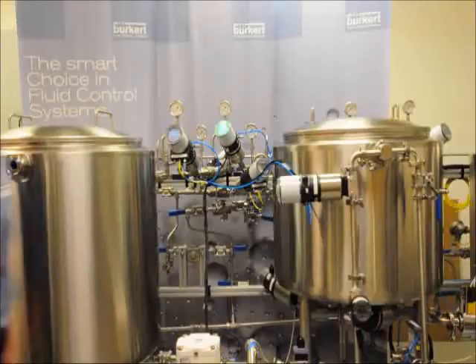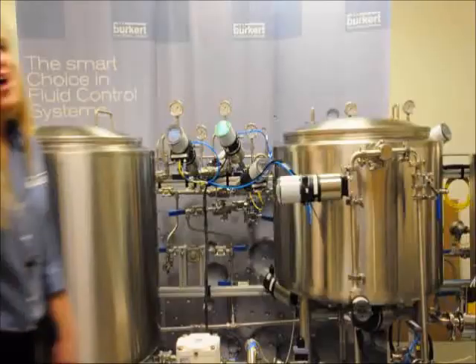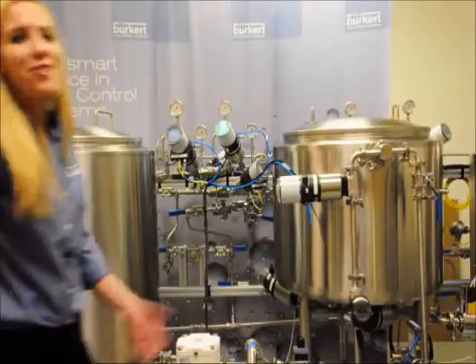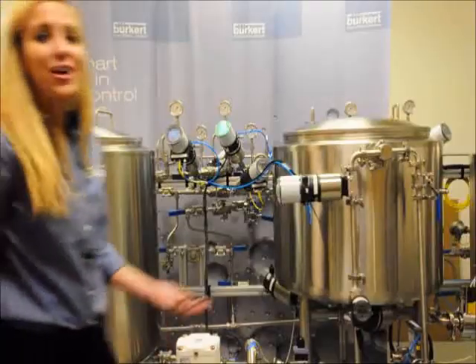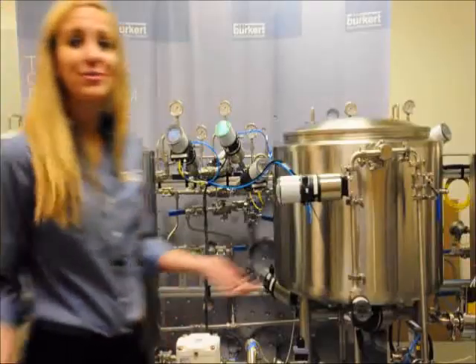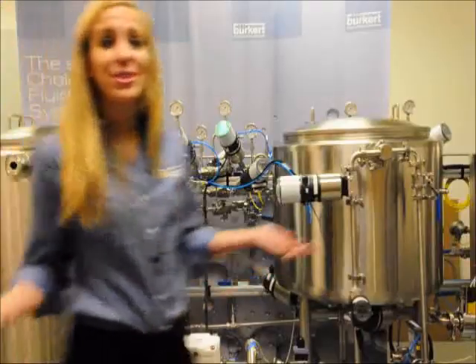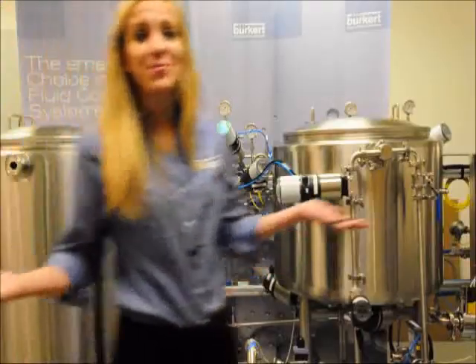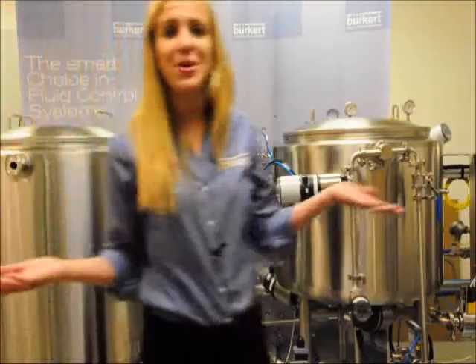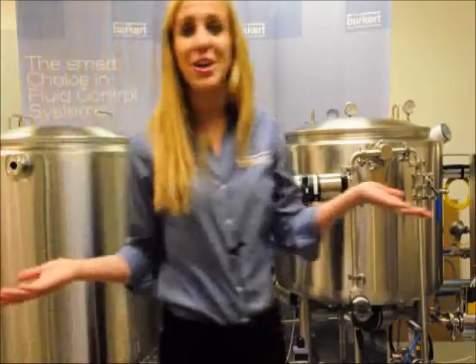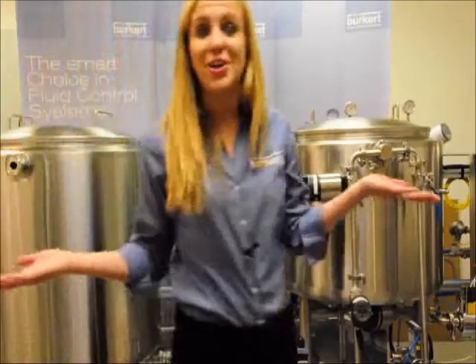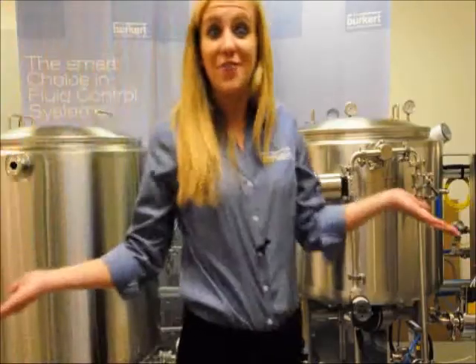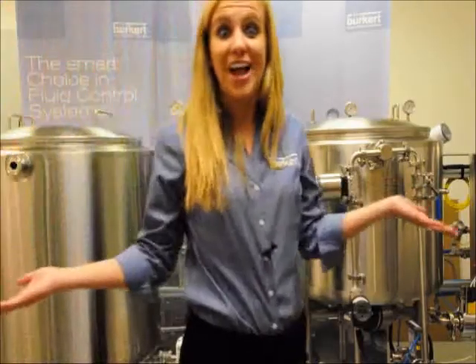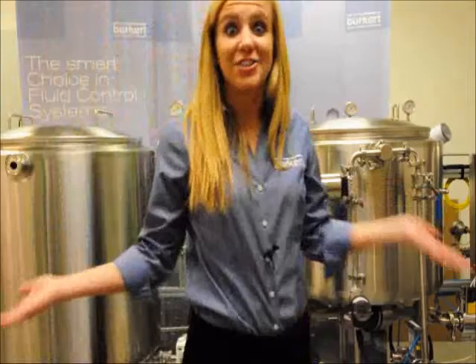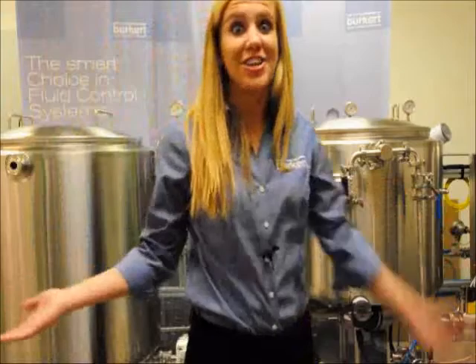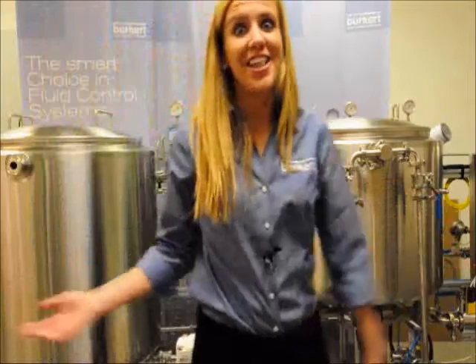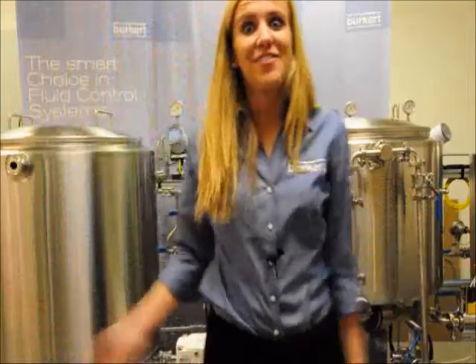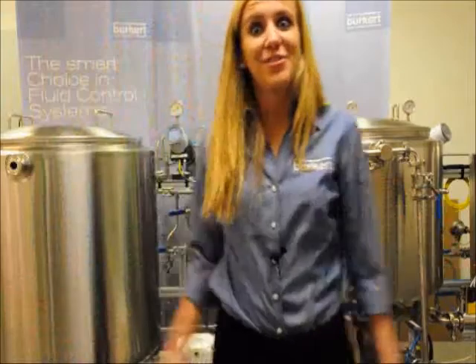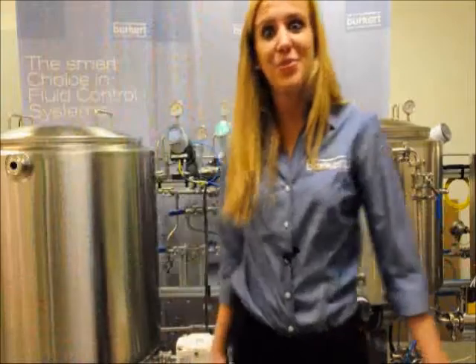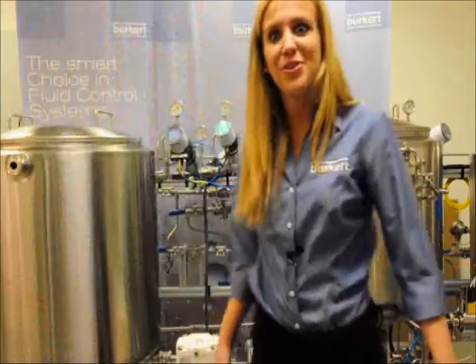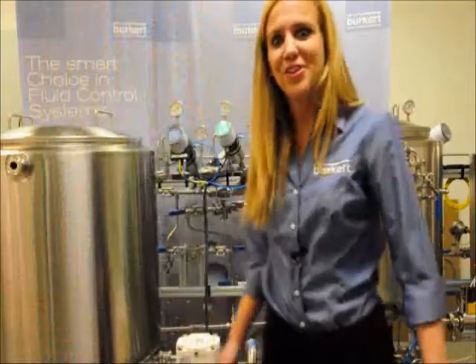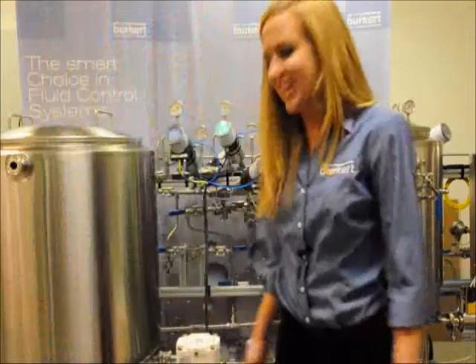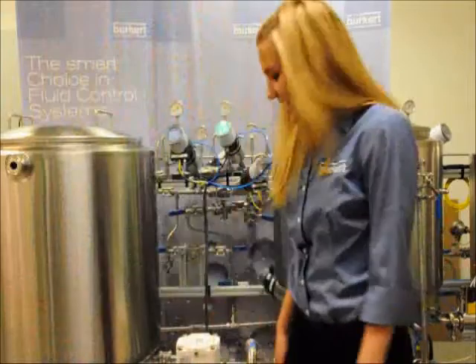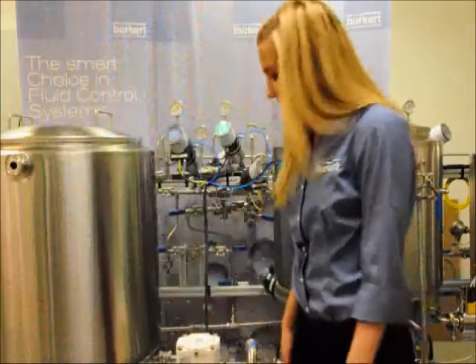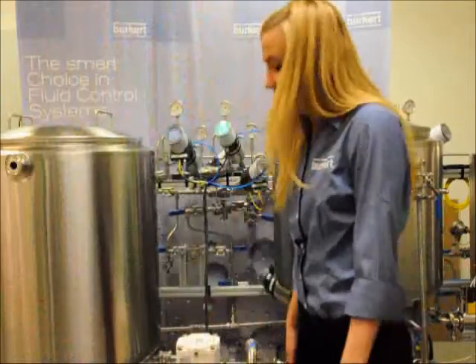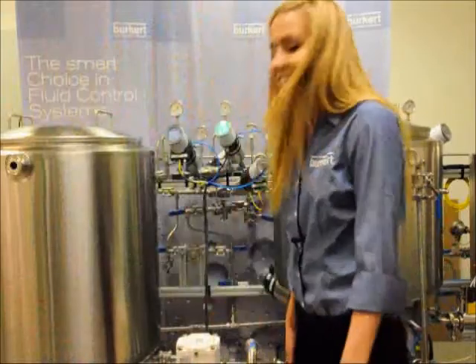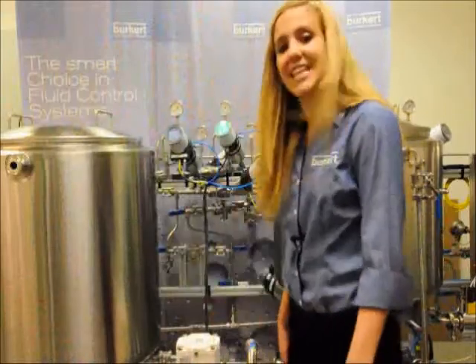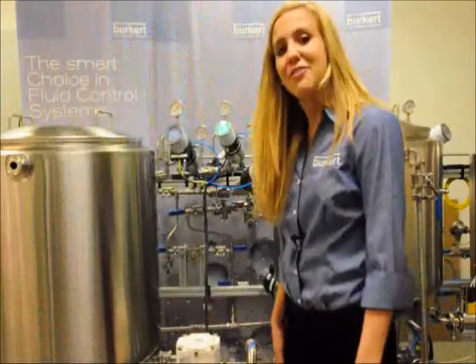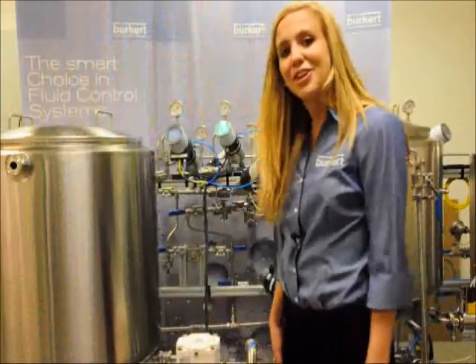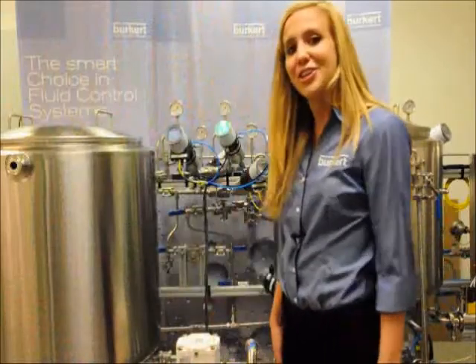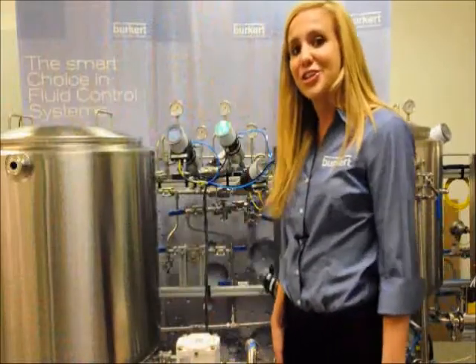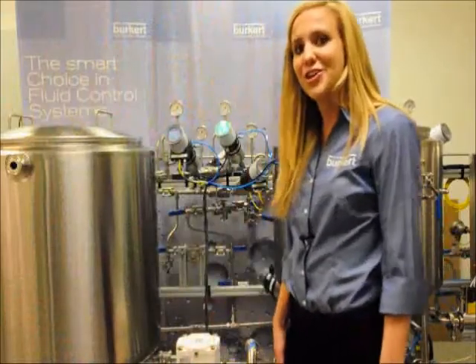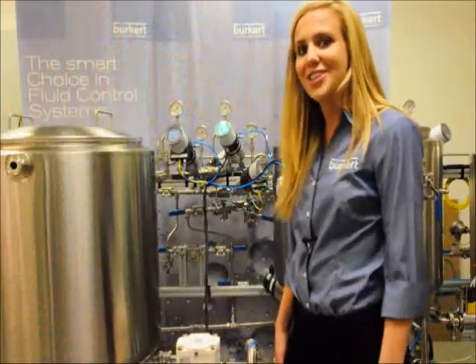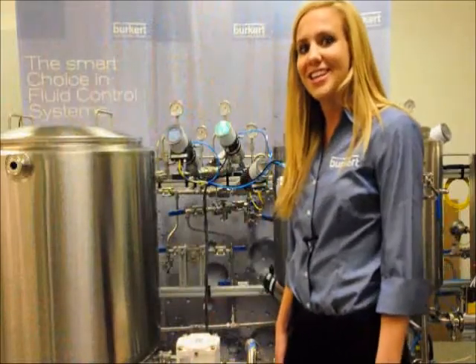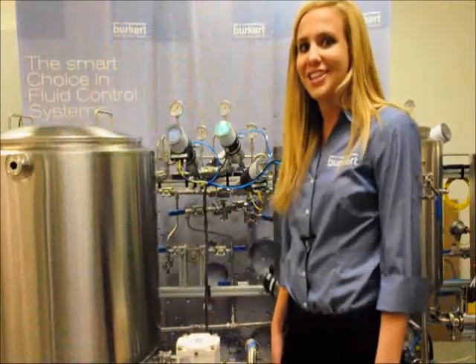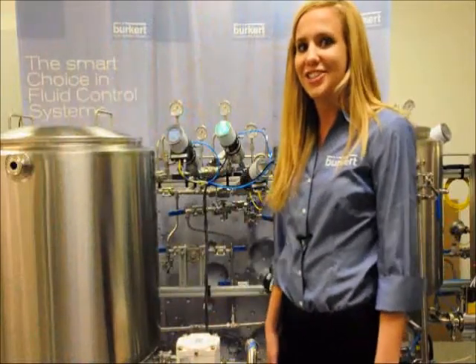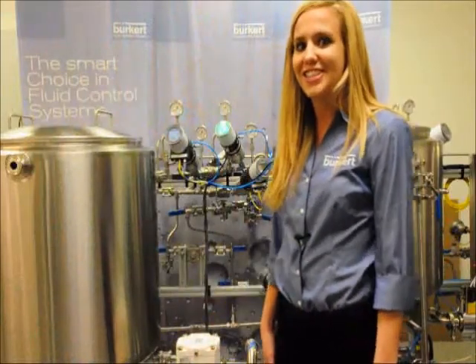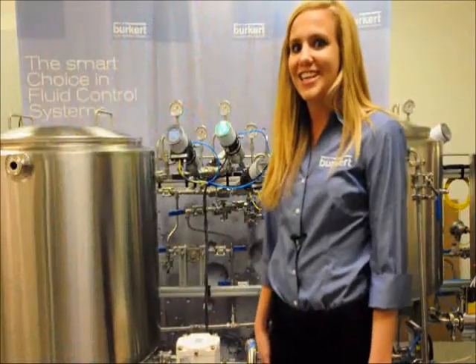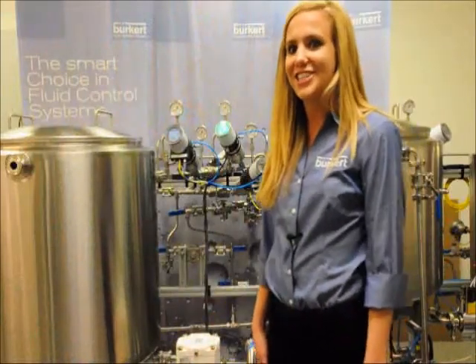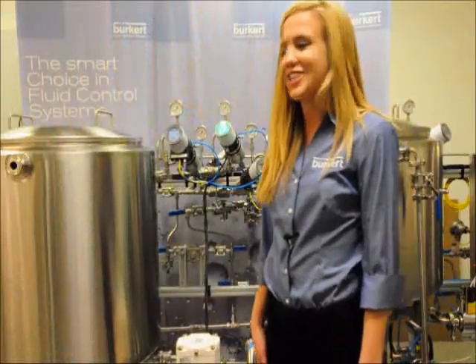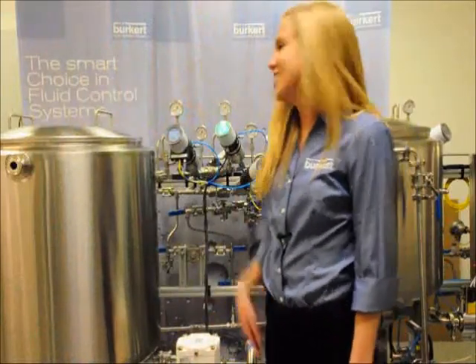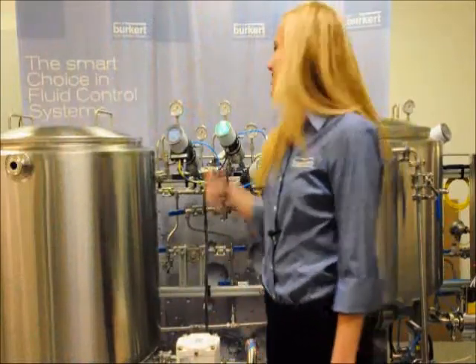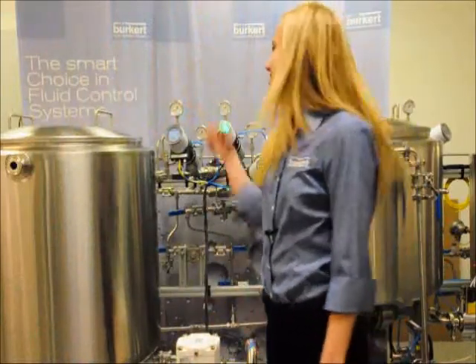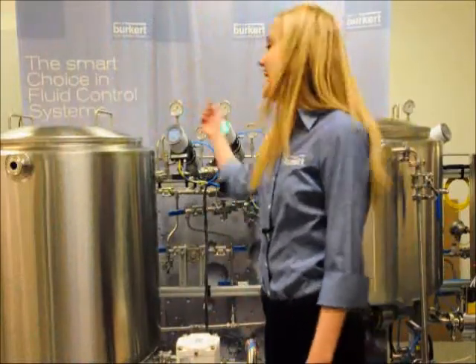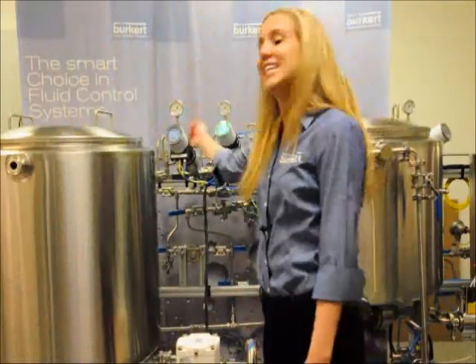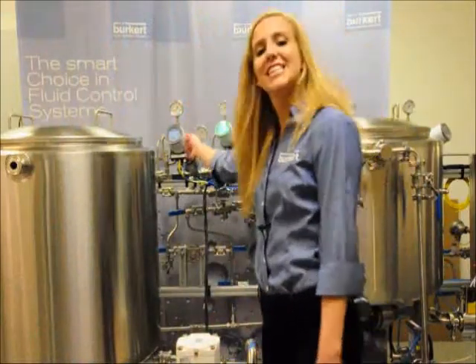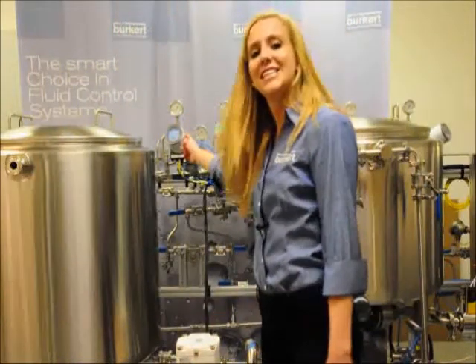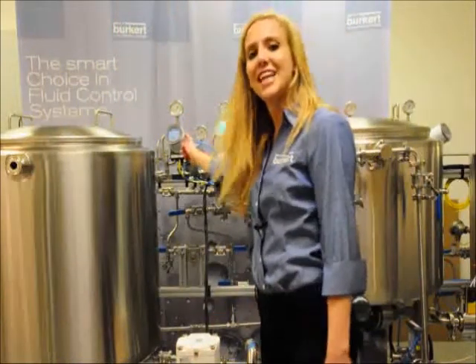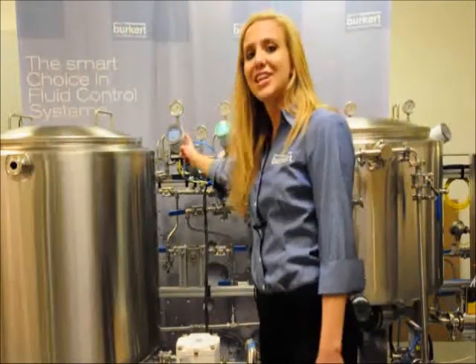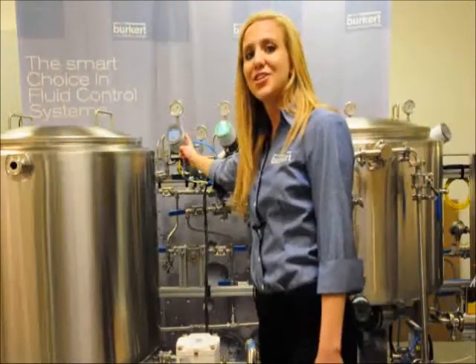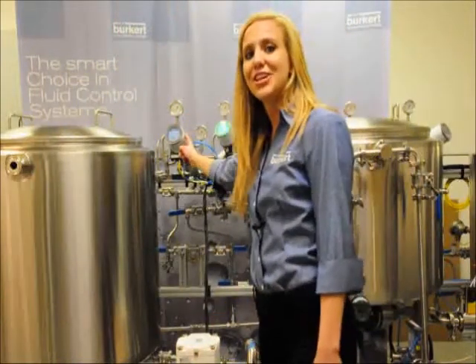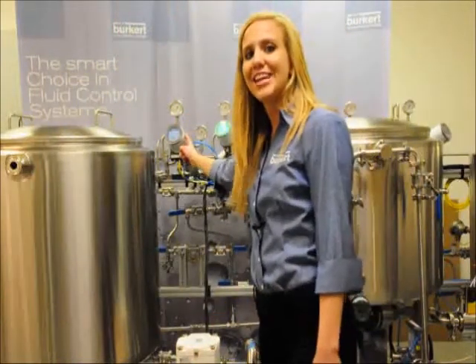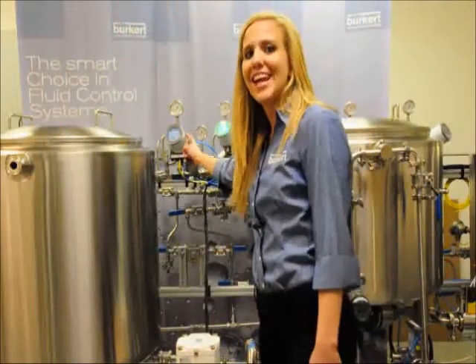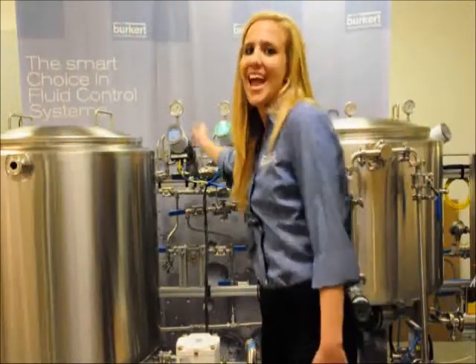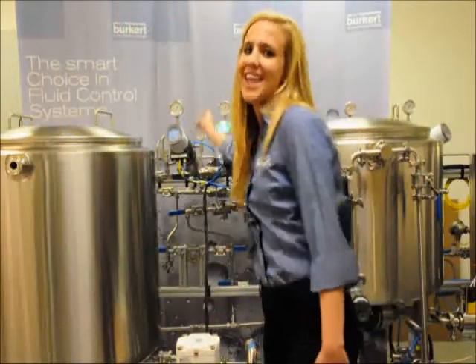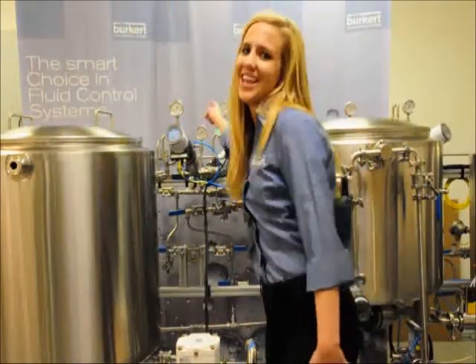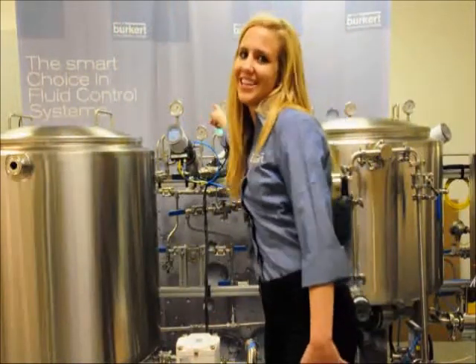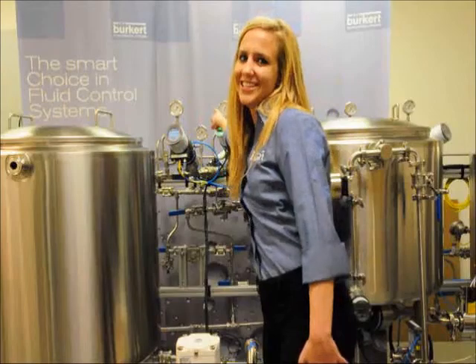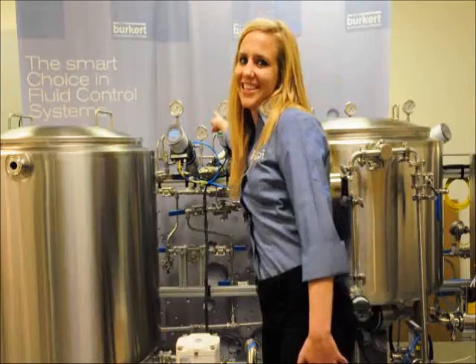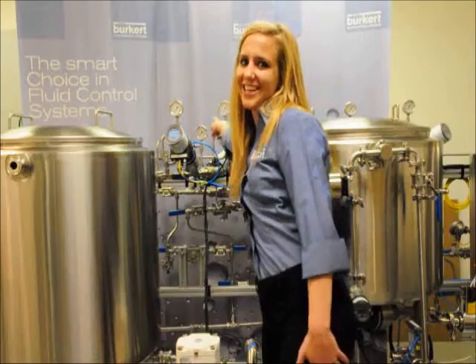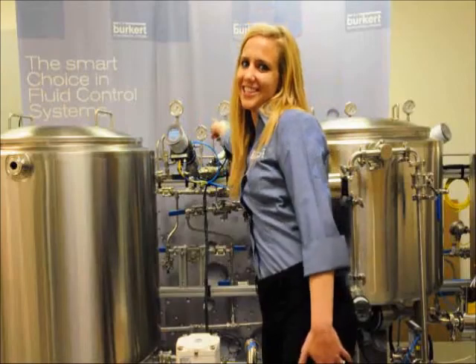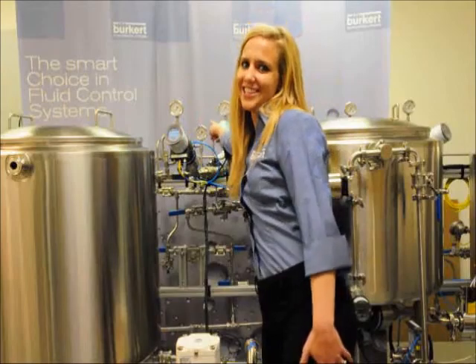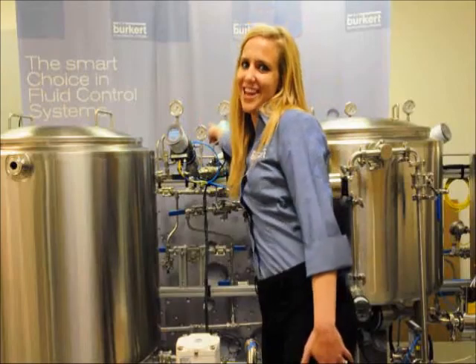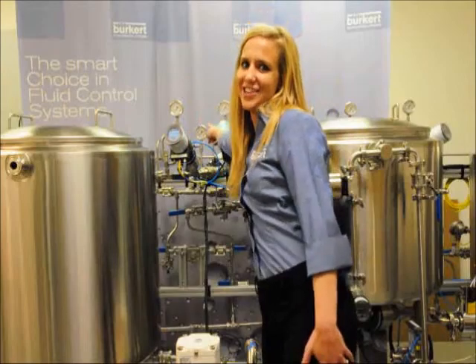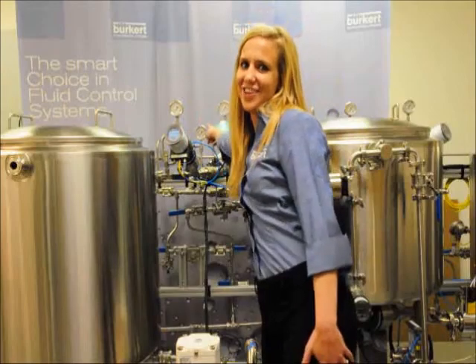Welcome to the Burkert Factory 11 Brewery. Today we're going to show you the initialization of the 86-93 and the 86-91.